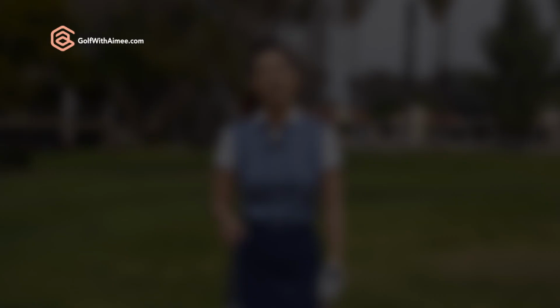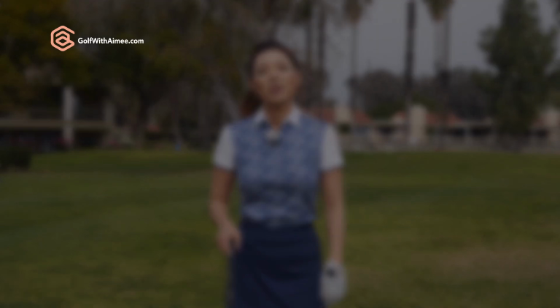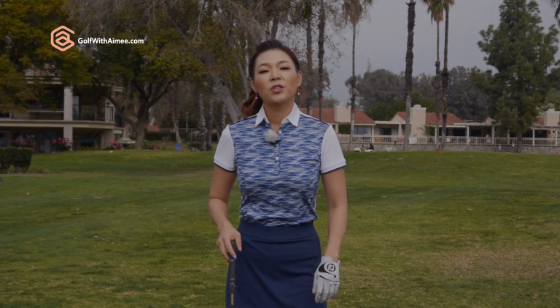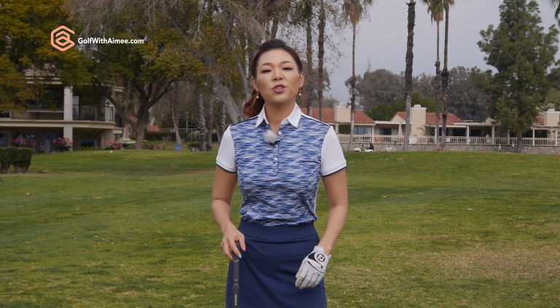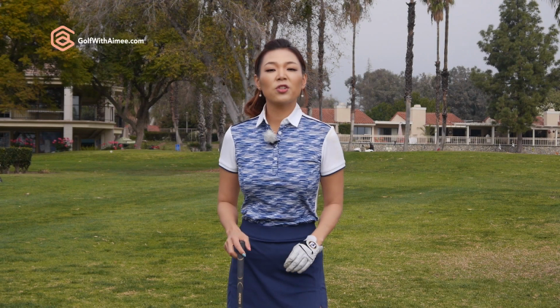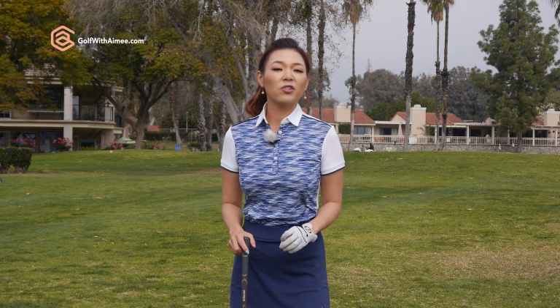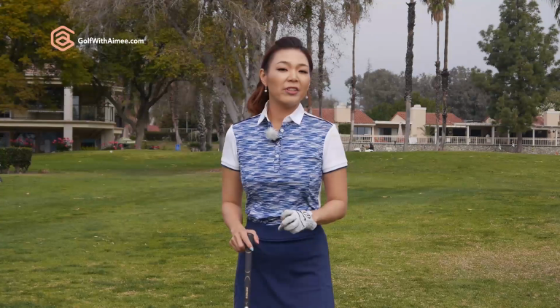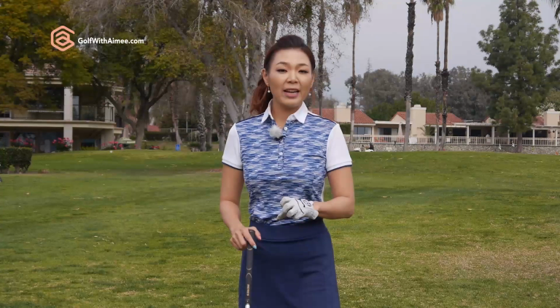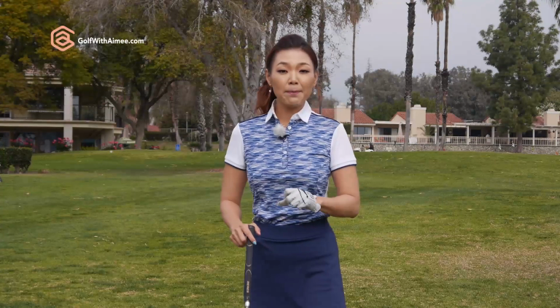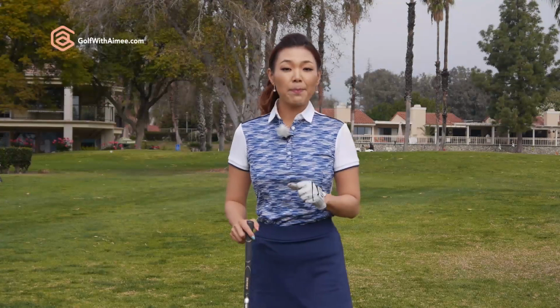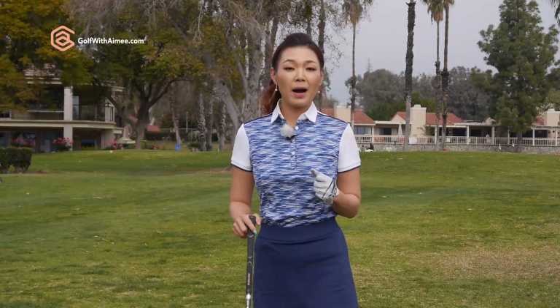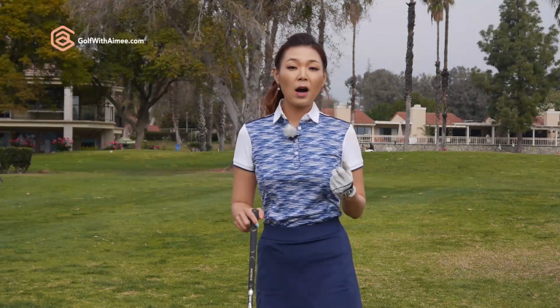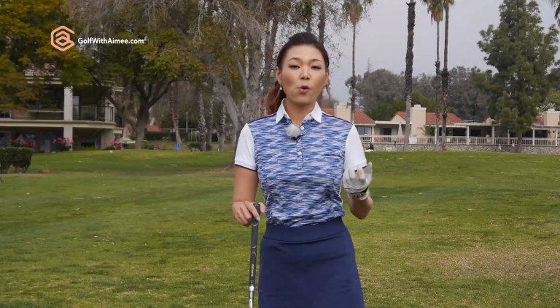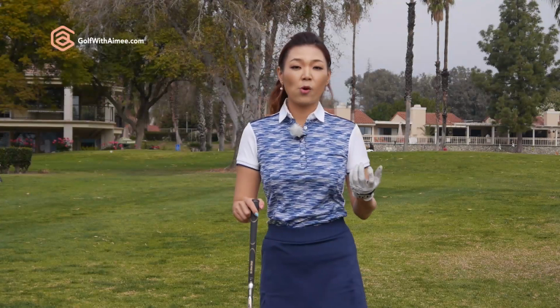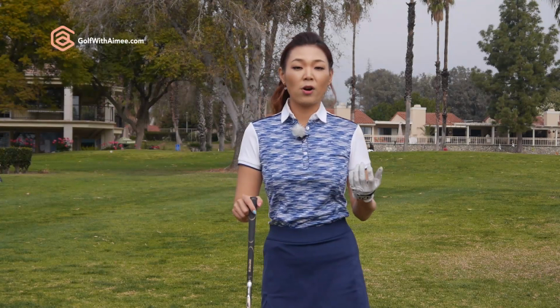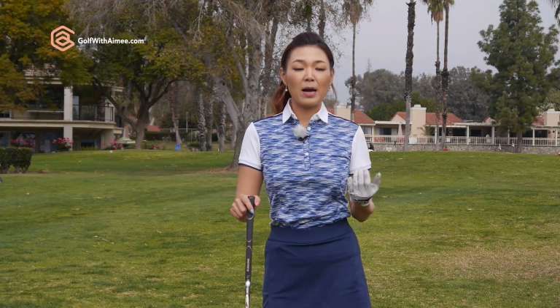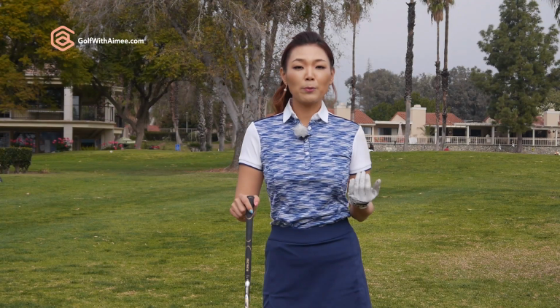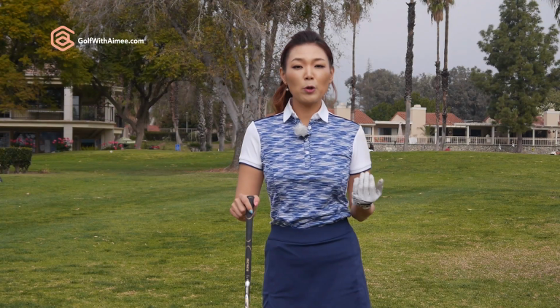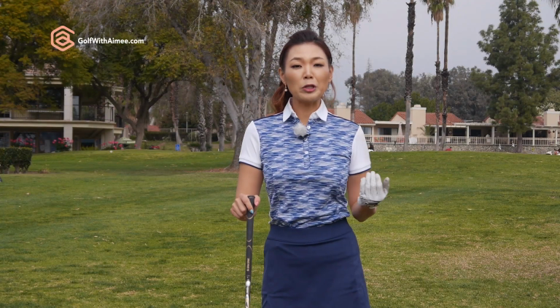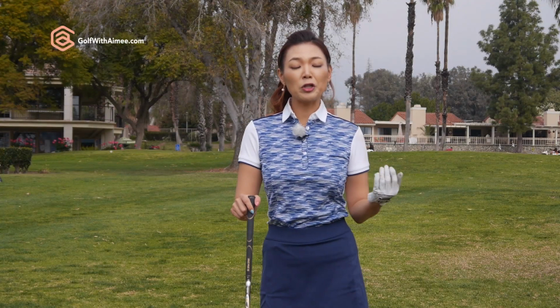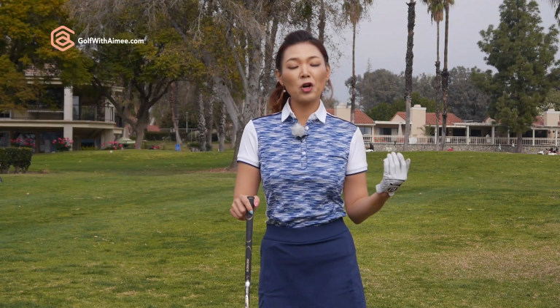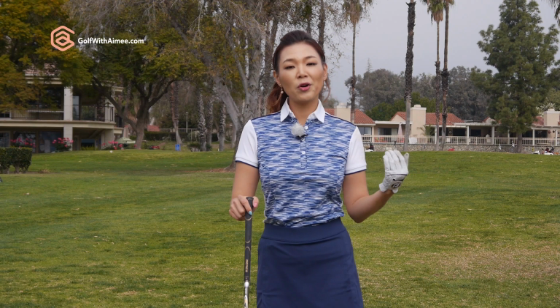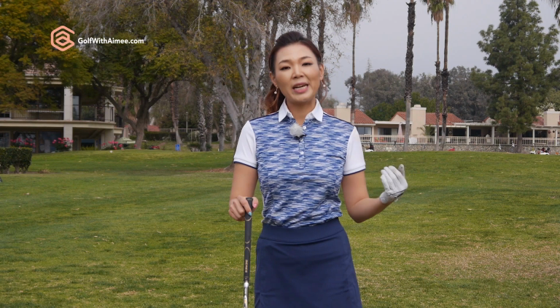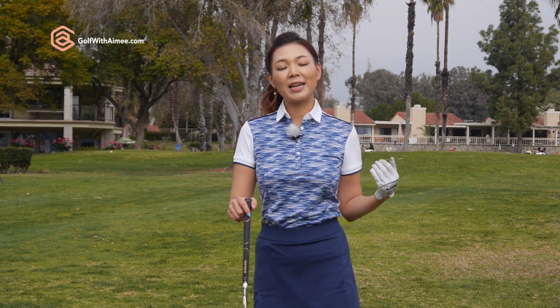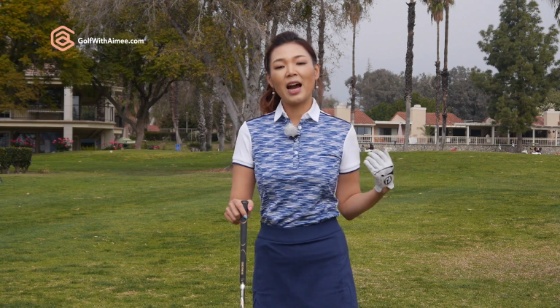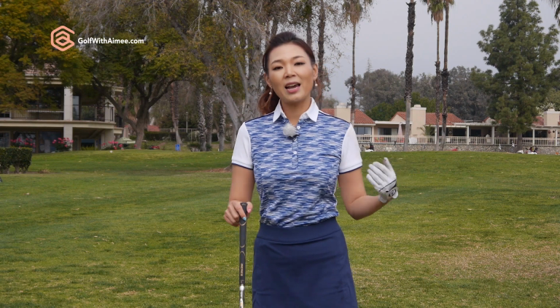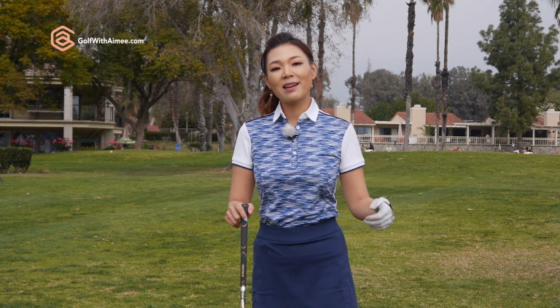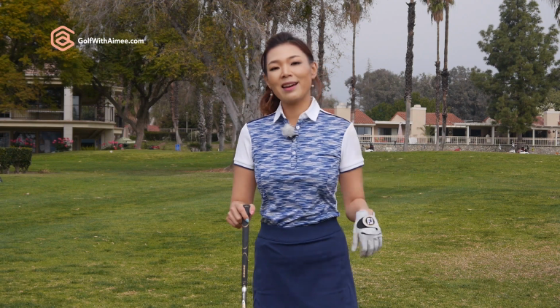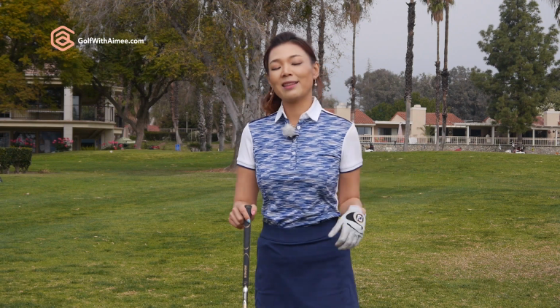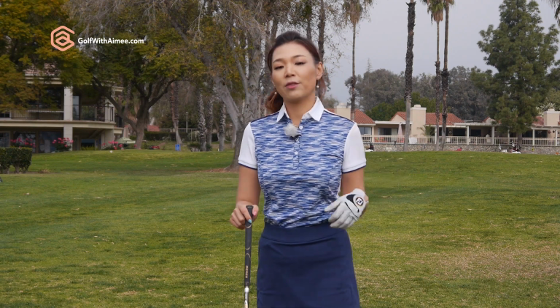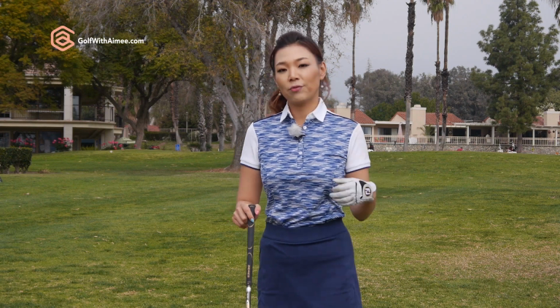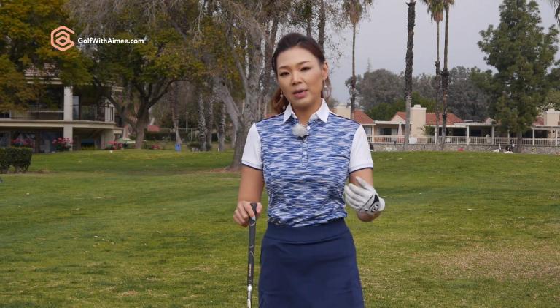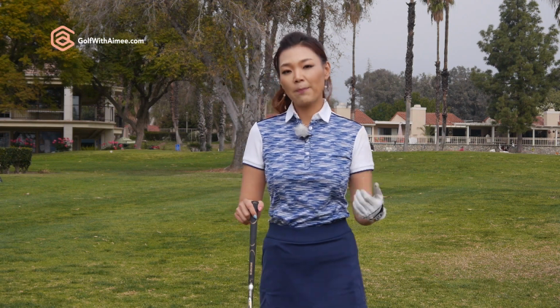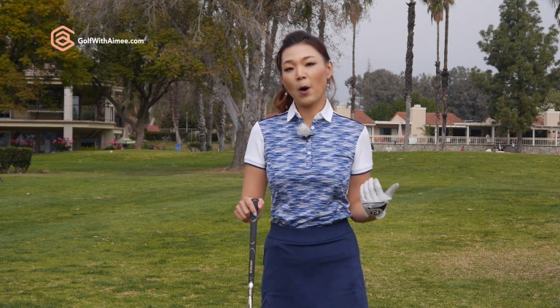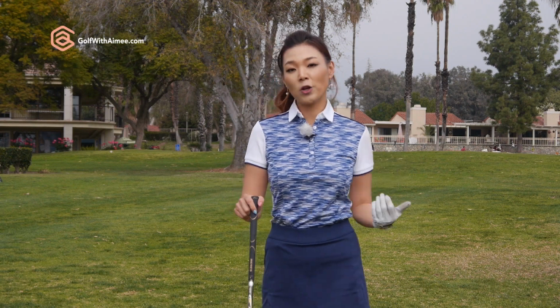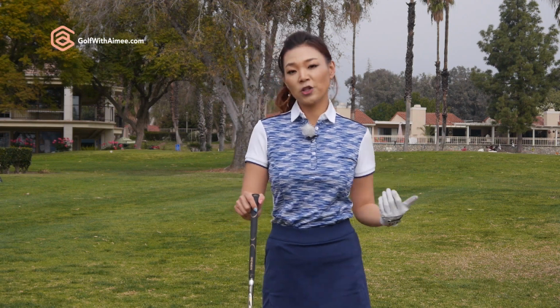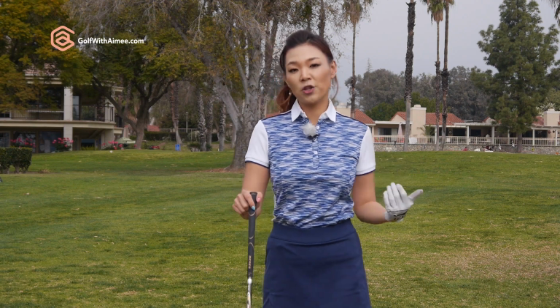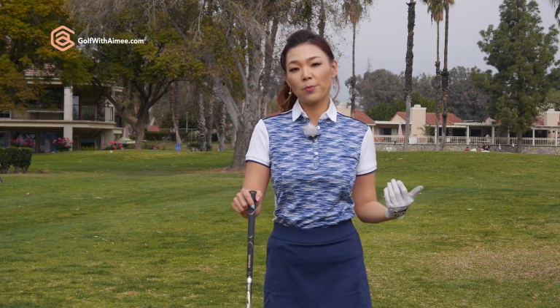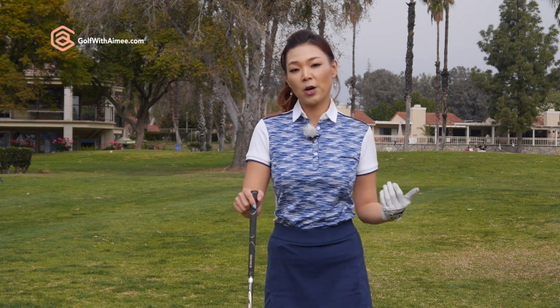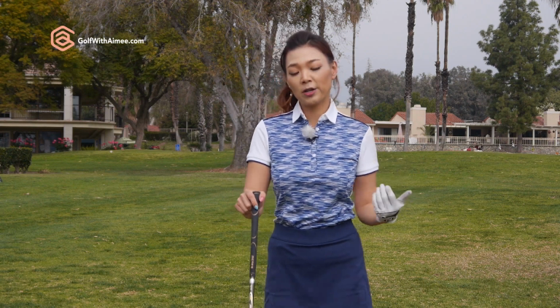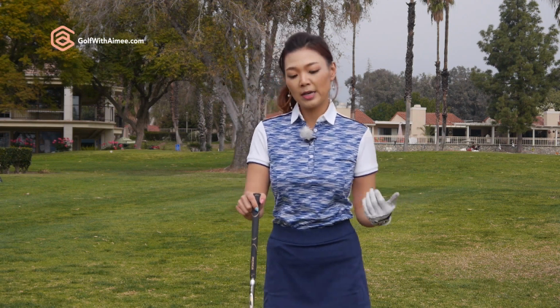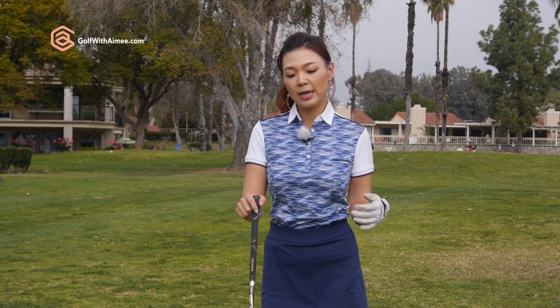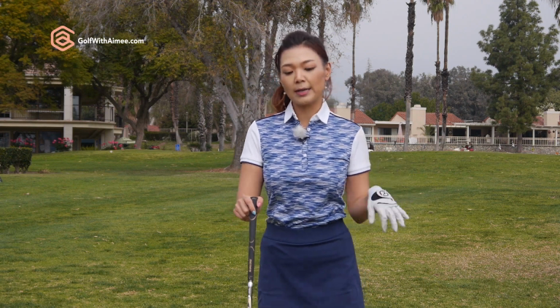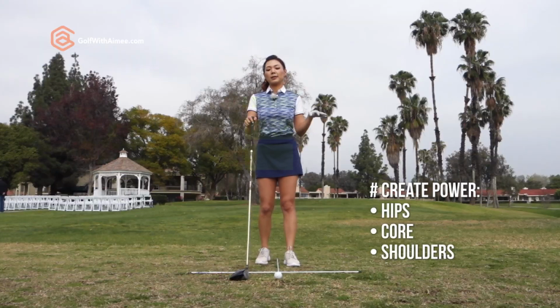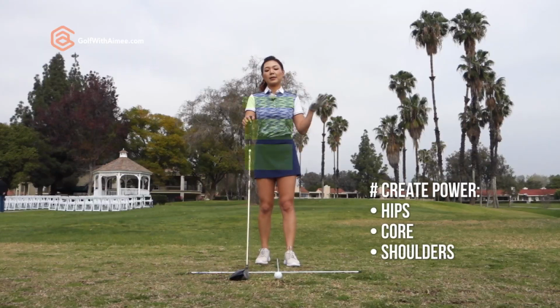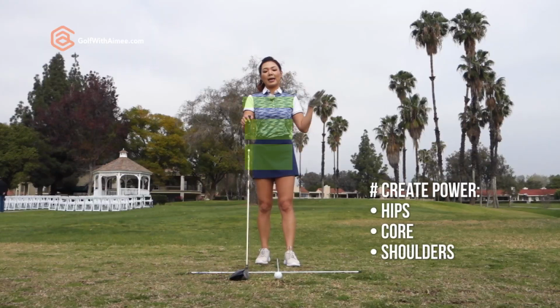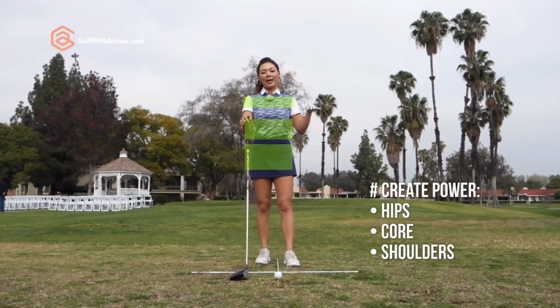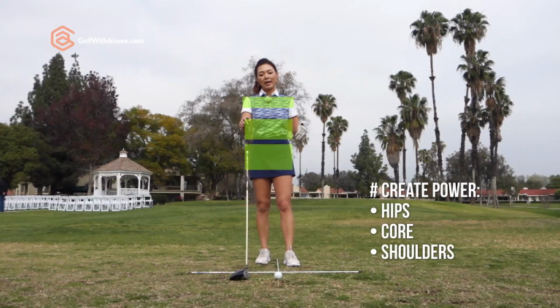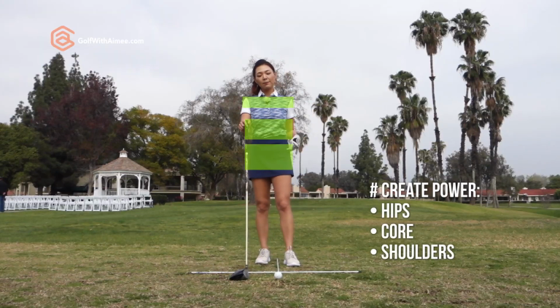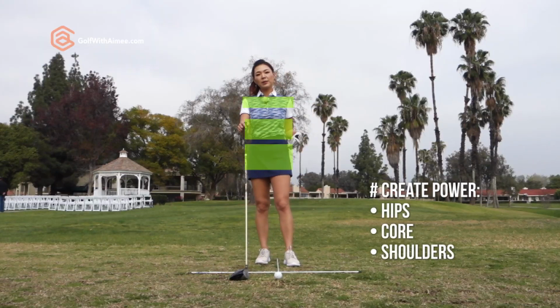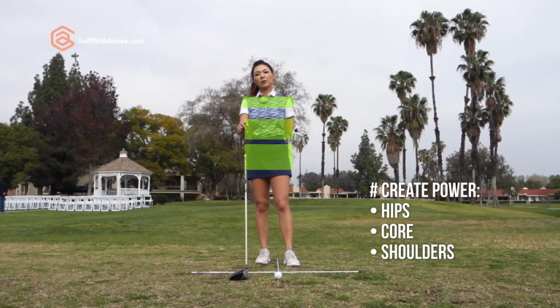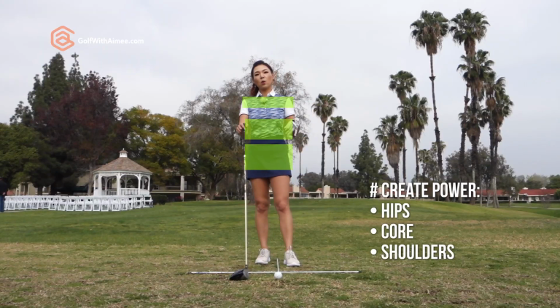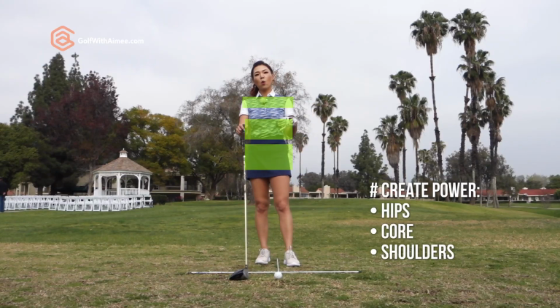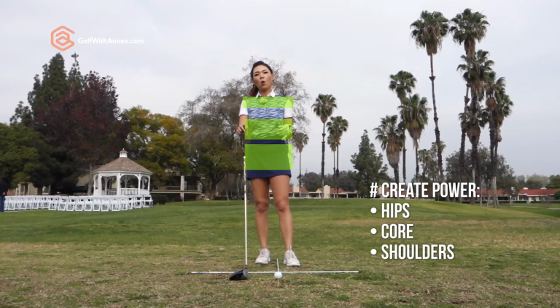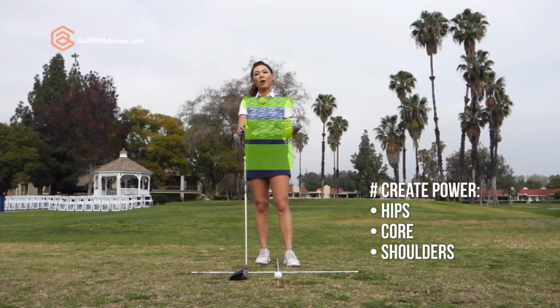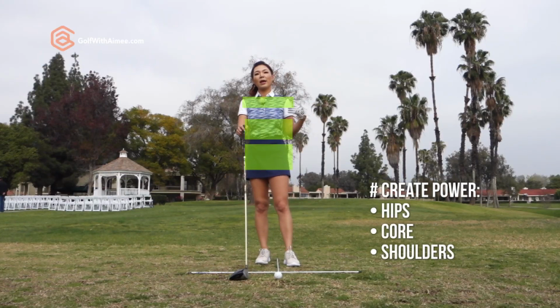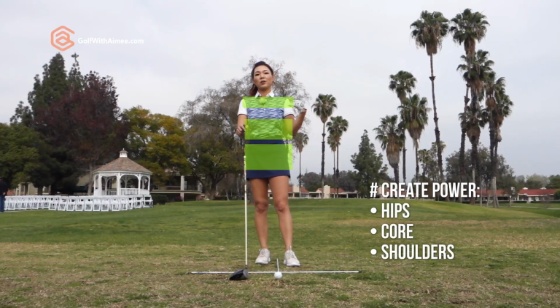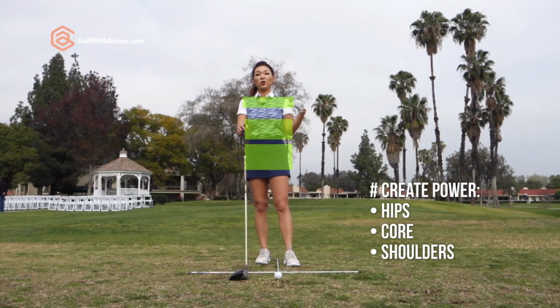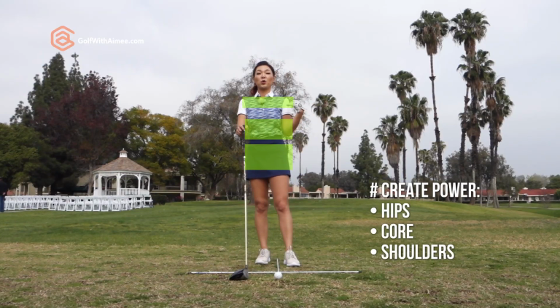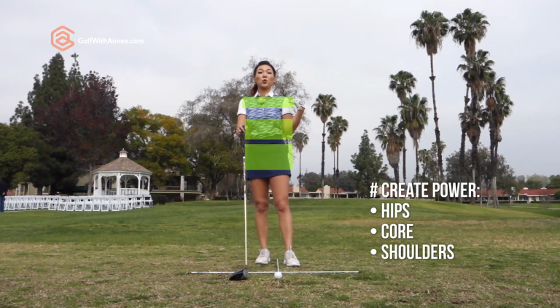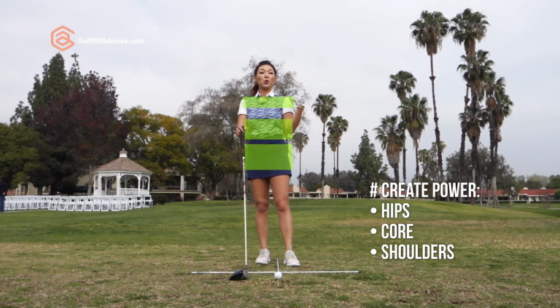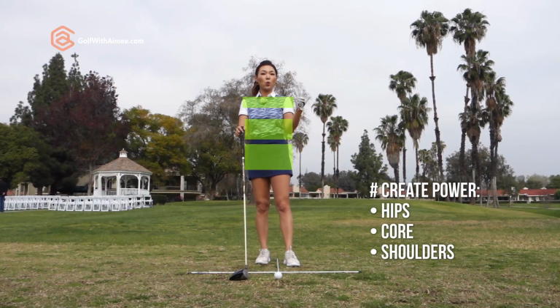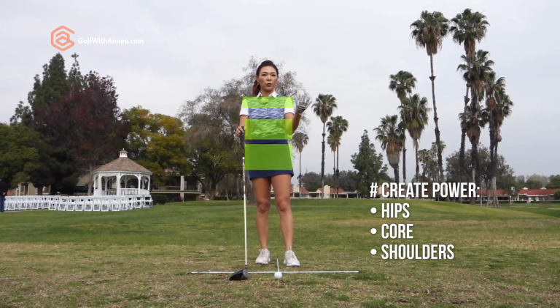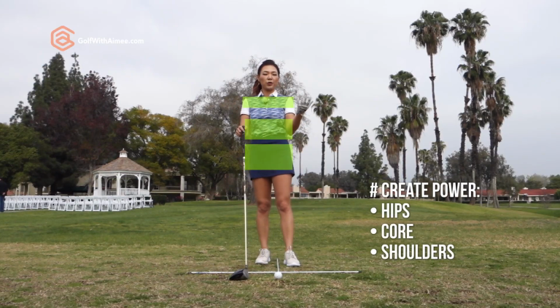To create power, I'm going to go ahead and highlight three parts of the body: the hips, core, and your shoulders.